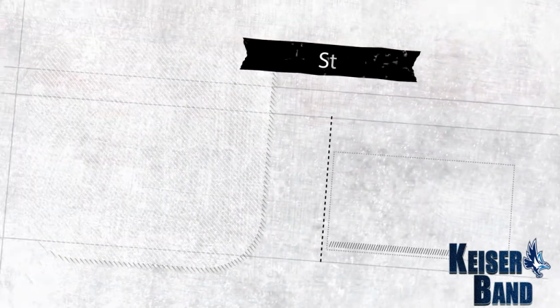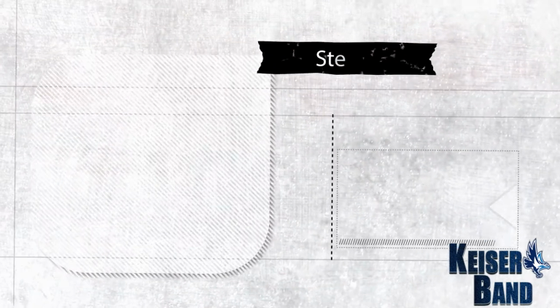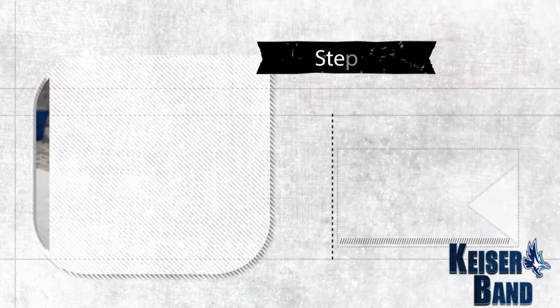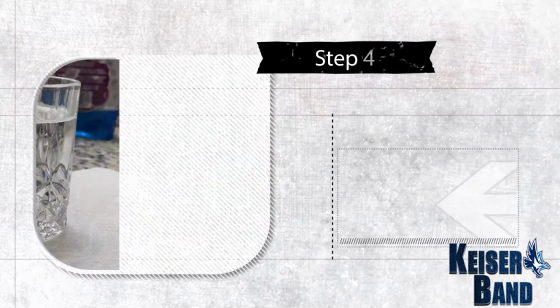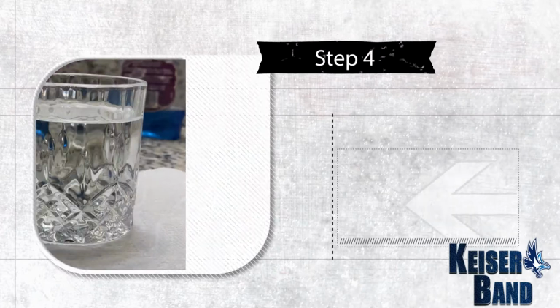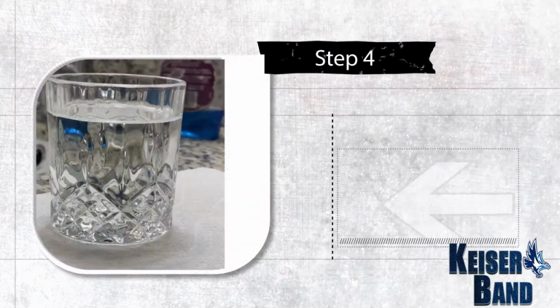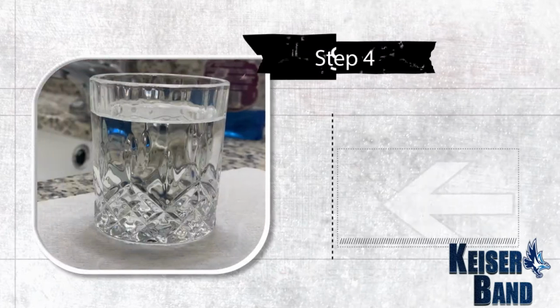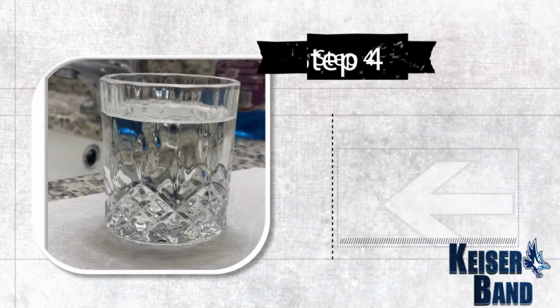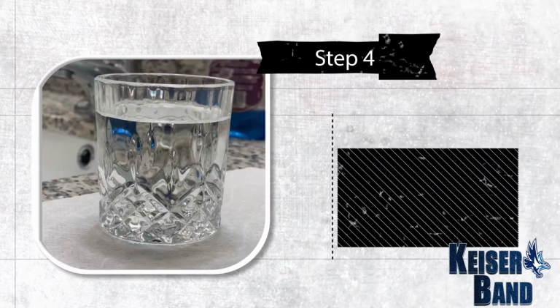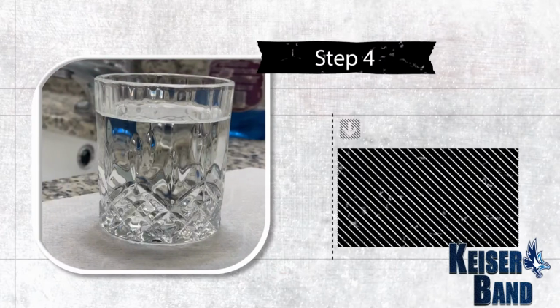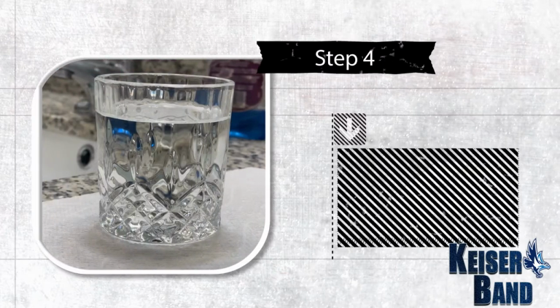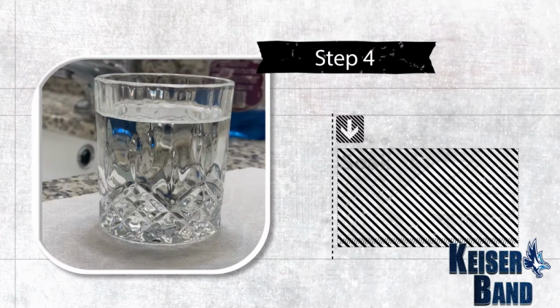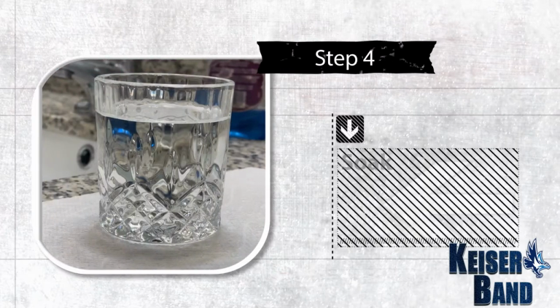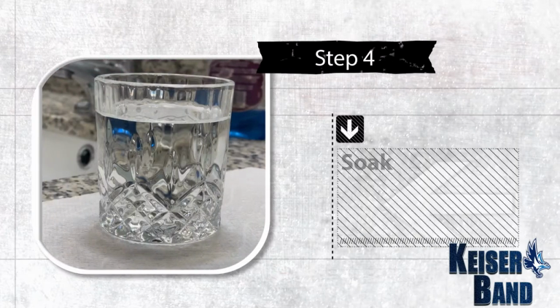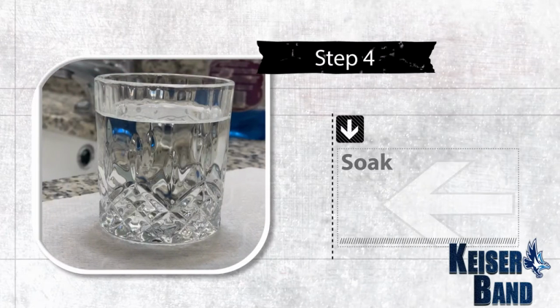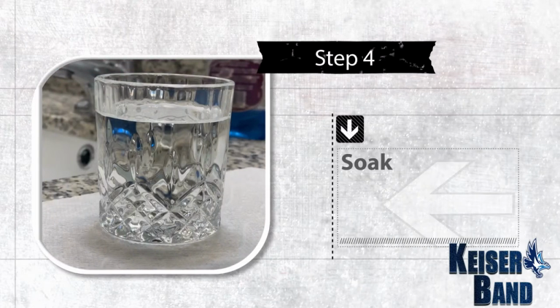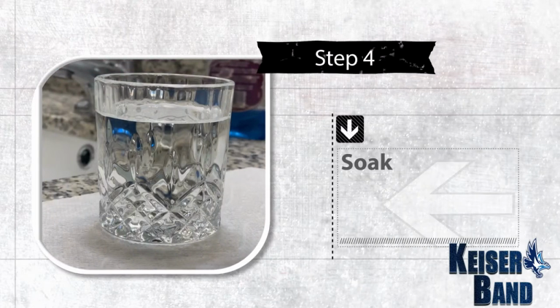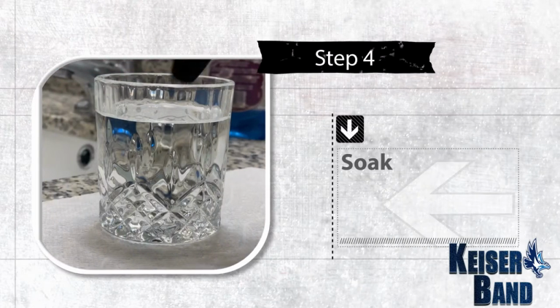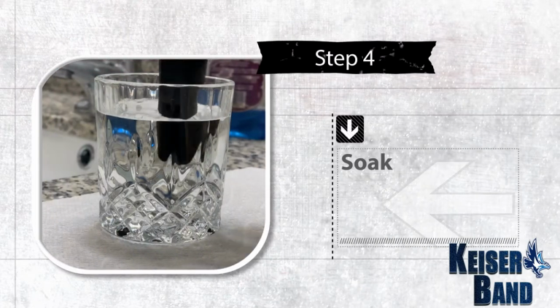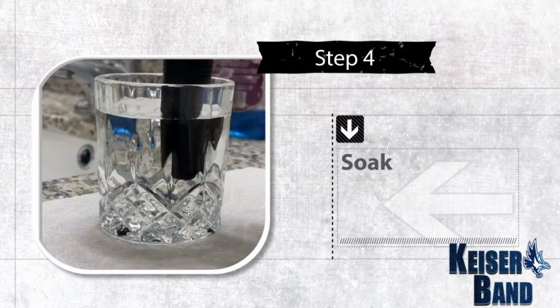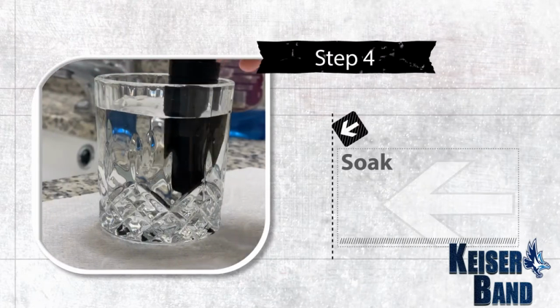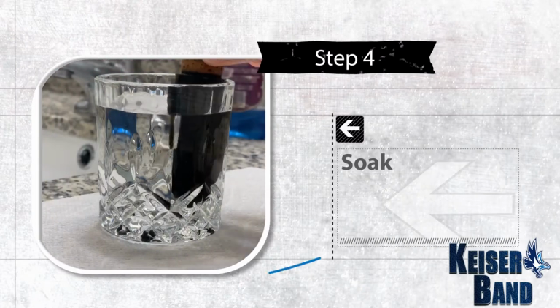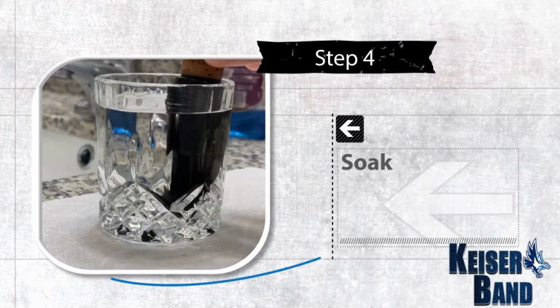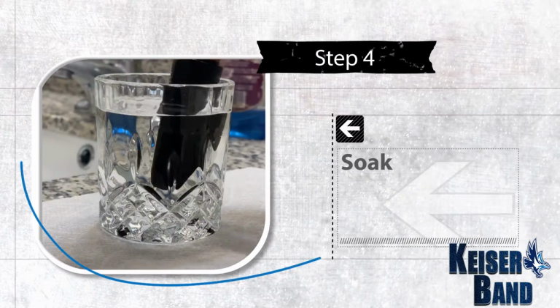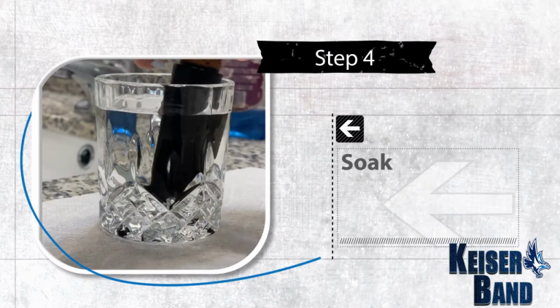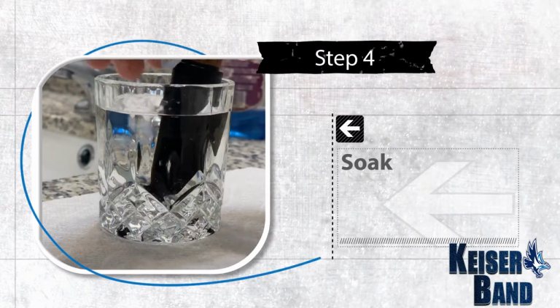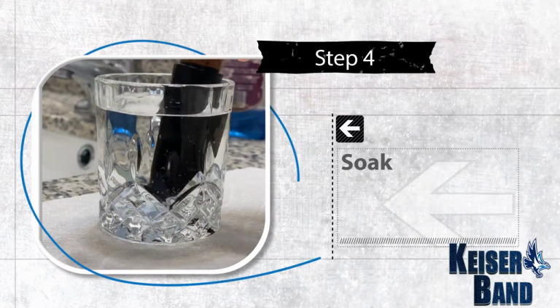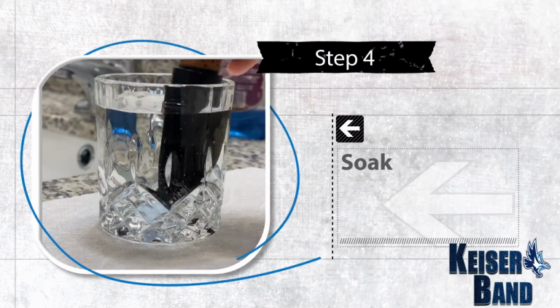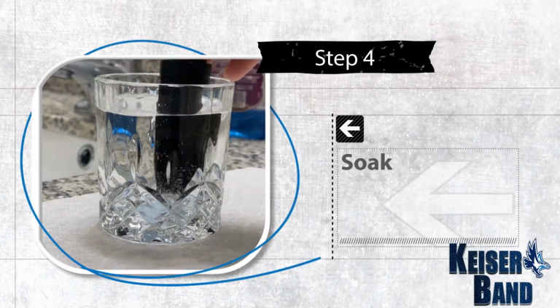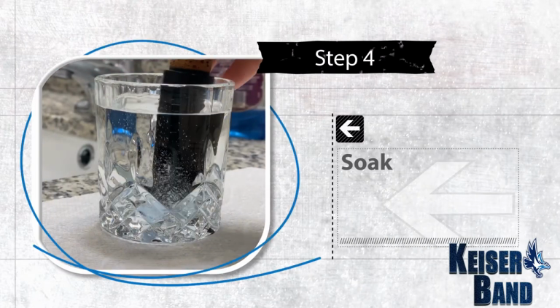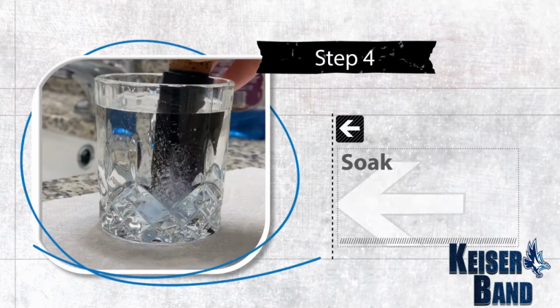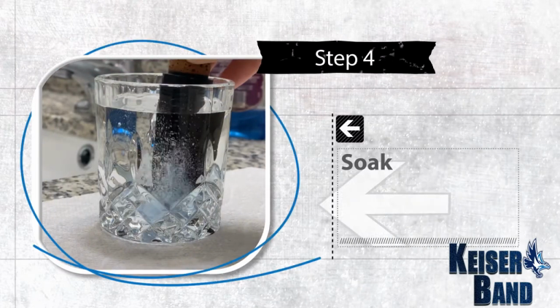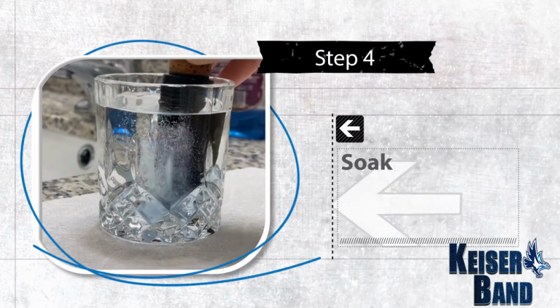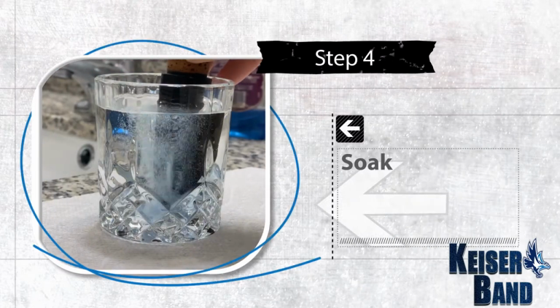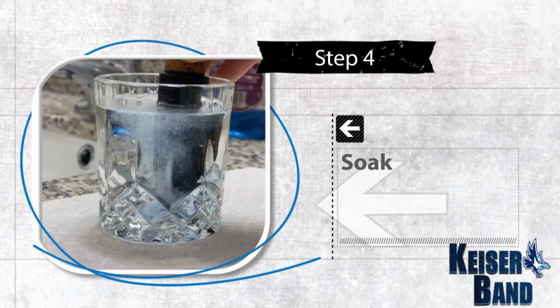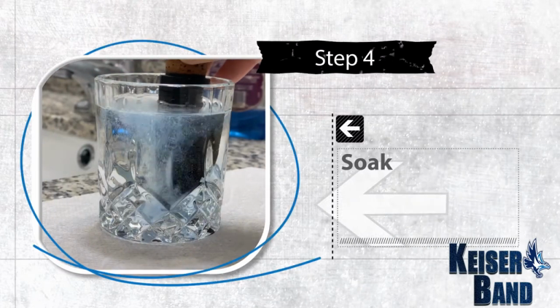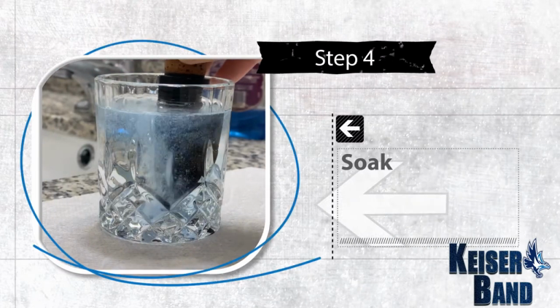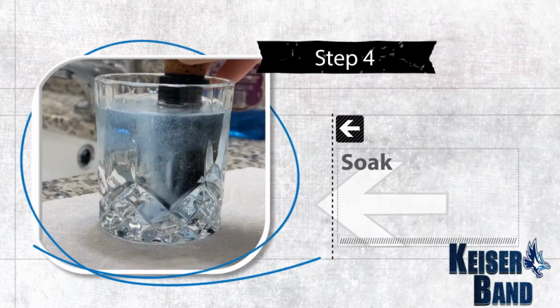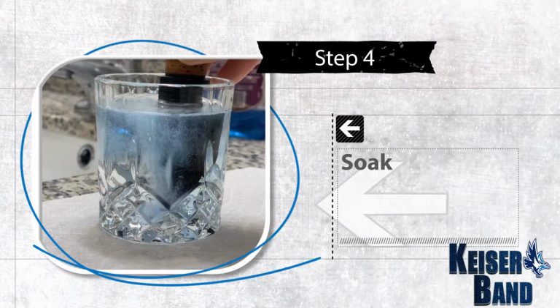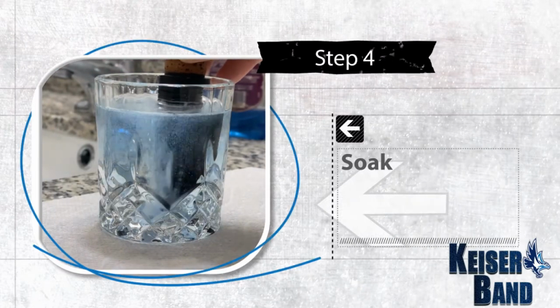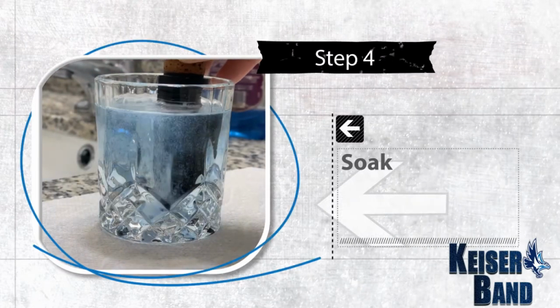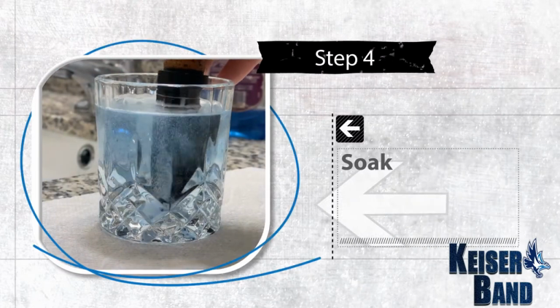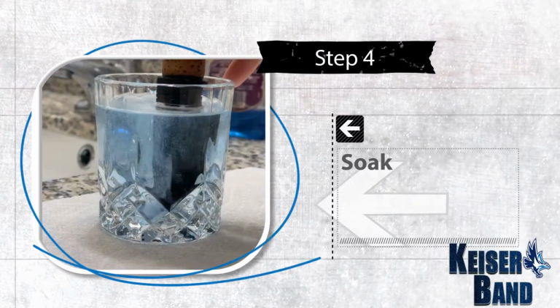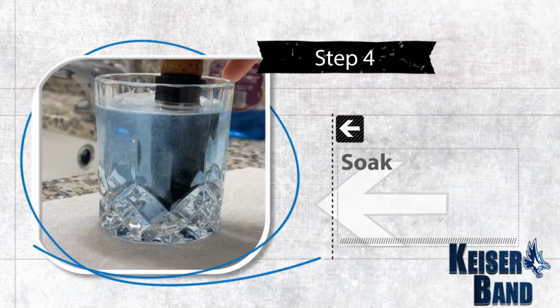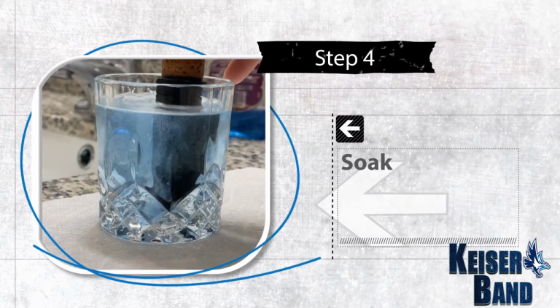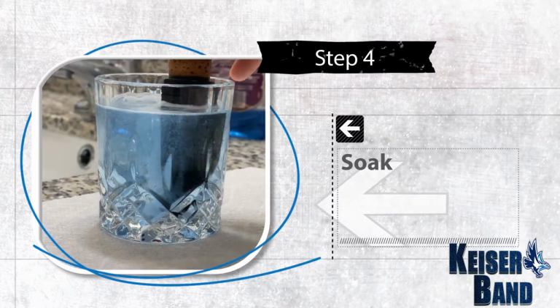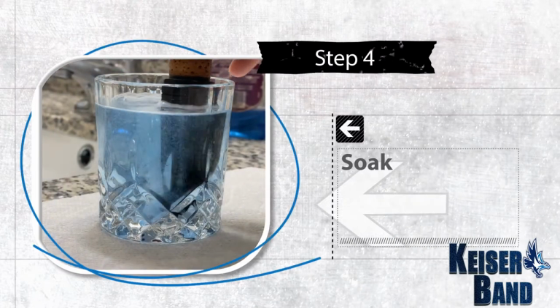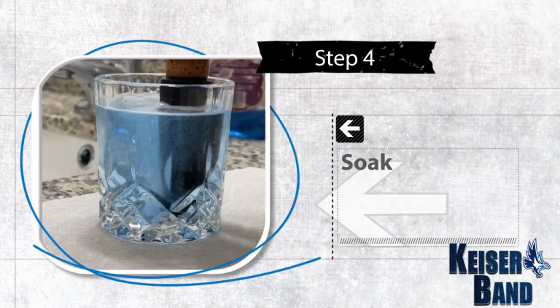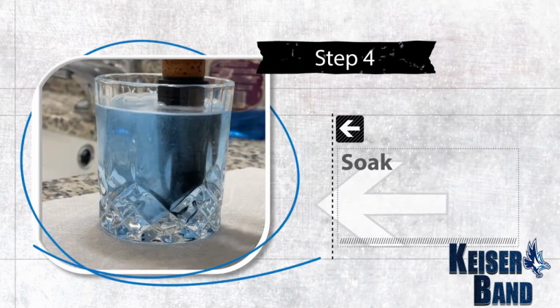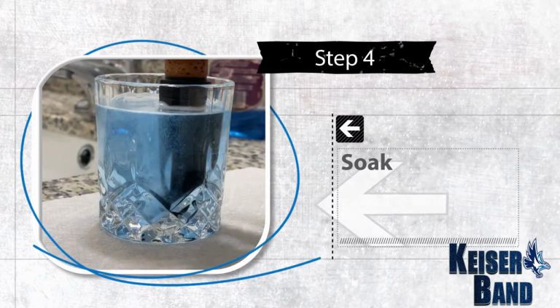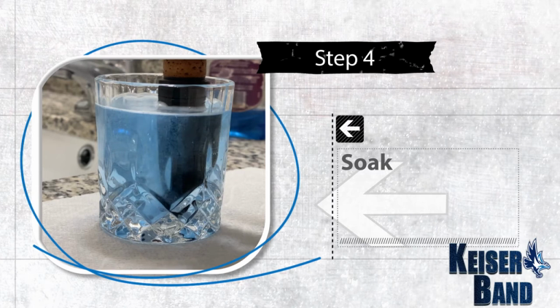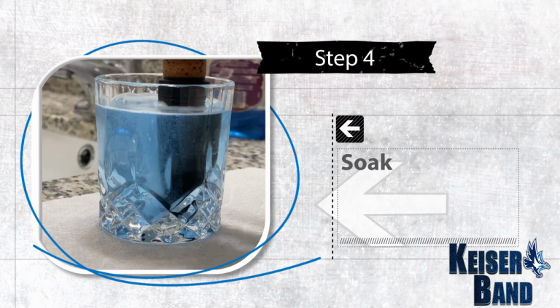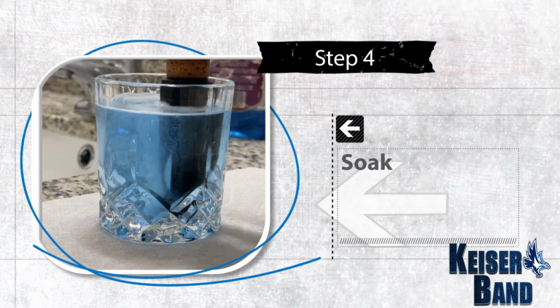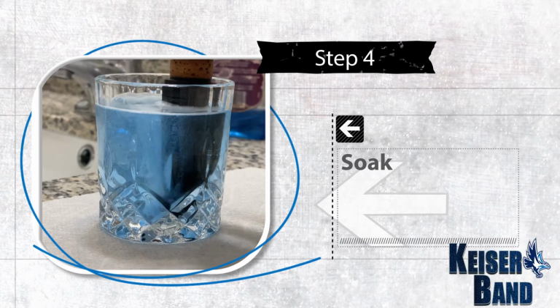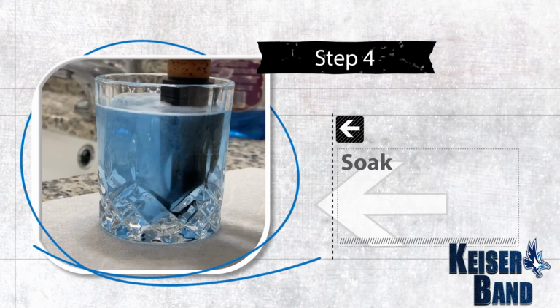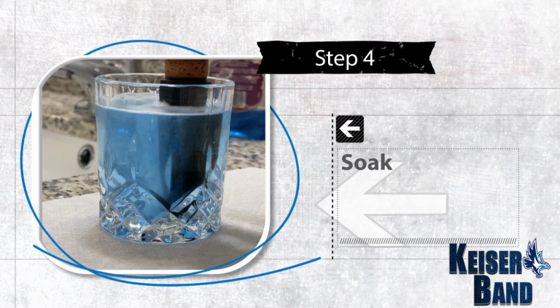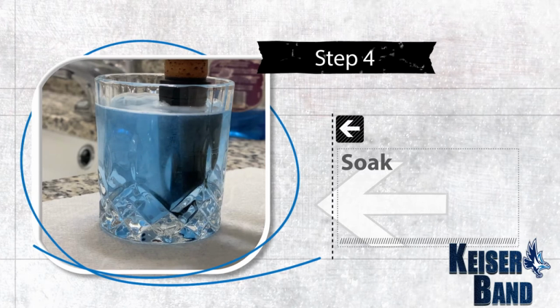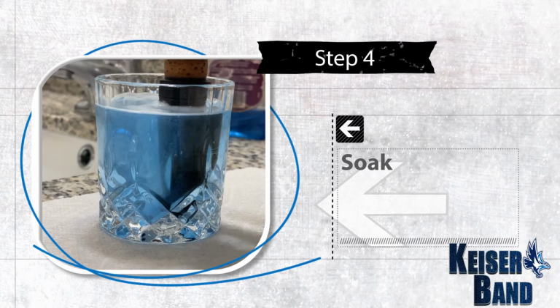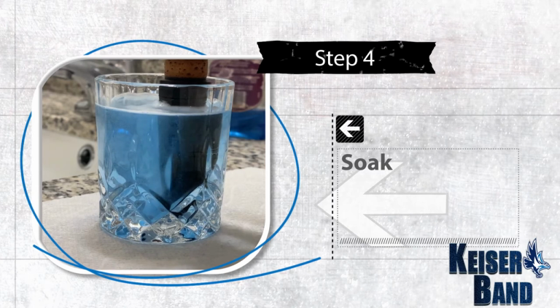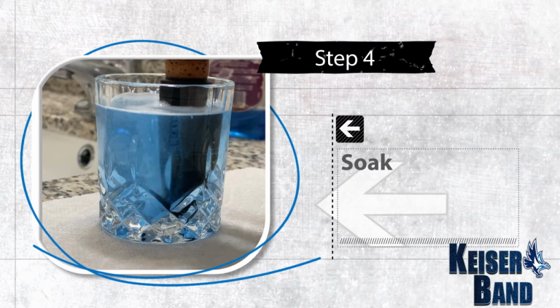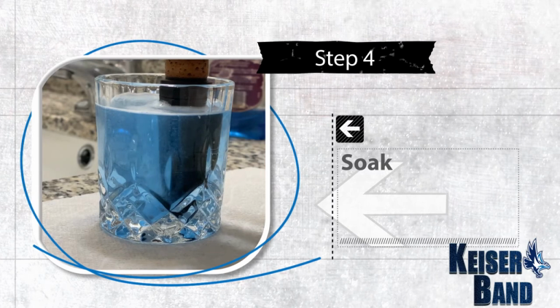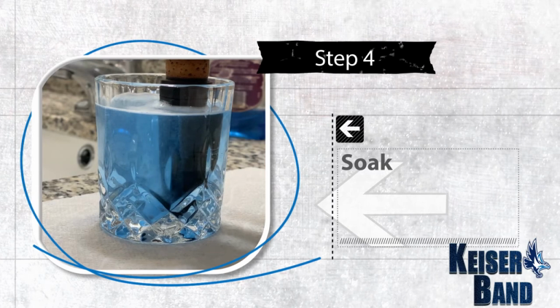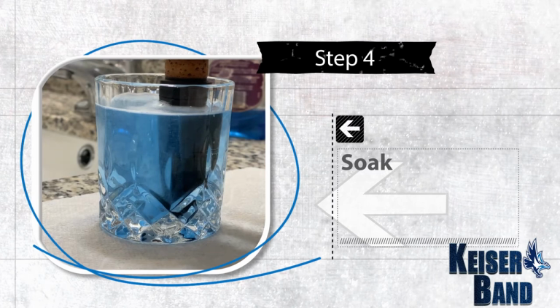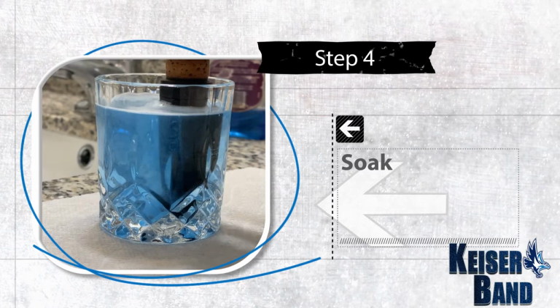Step four: soak. This is the fun part. Watch the water change color as it gets disinfected.